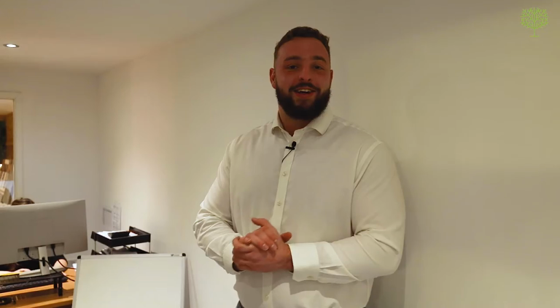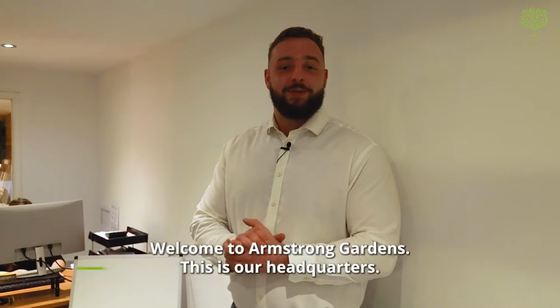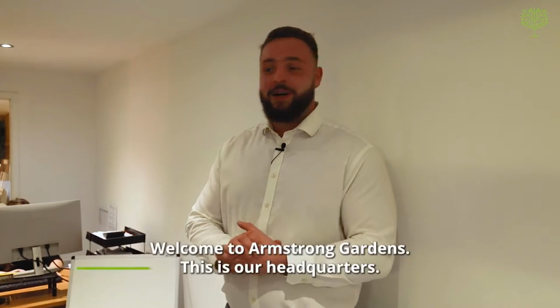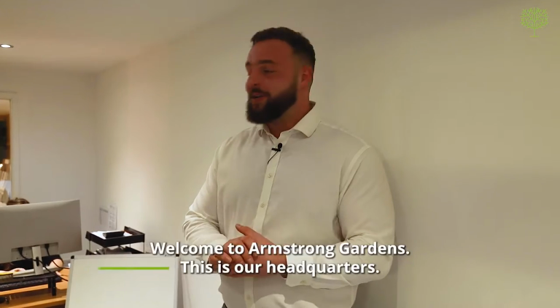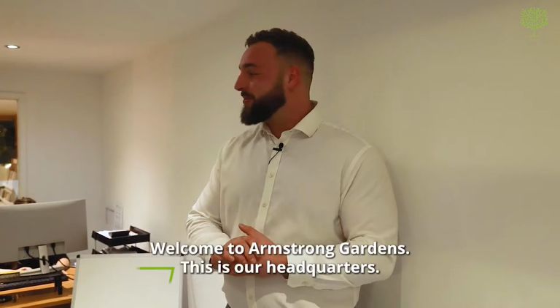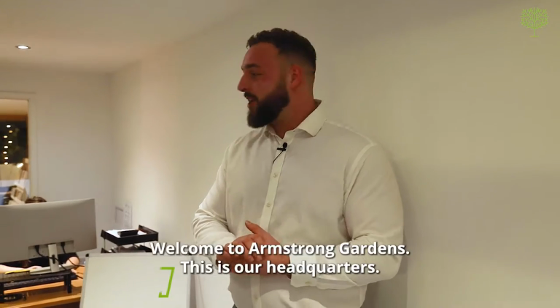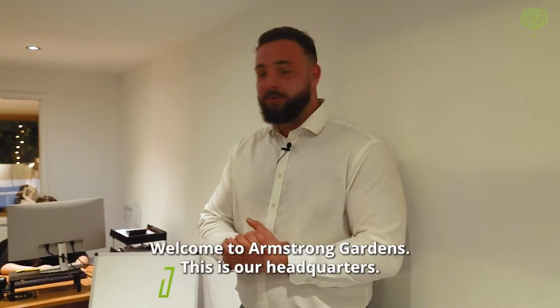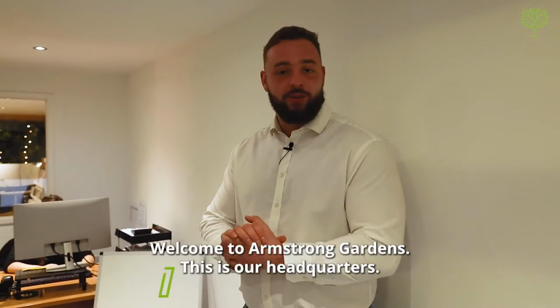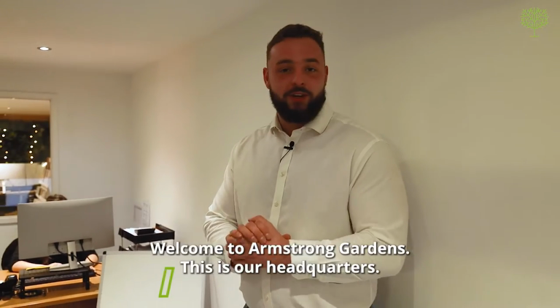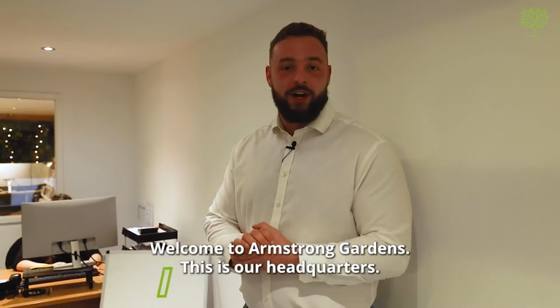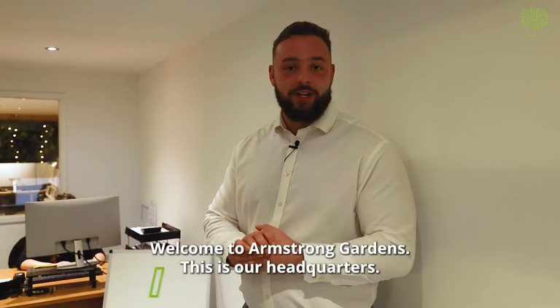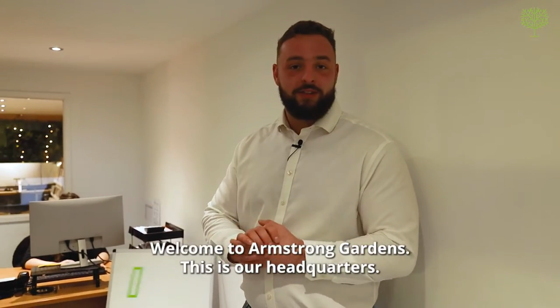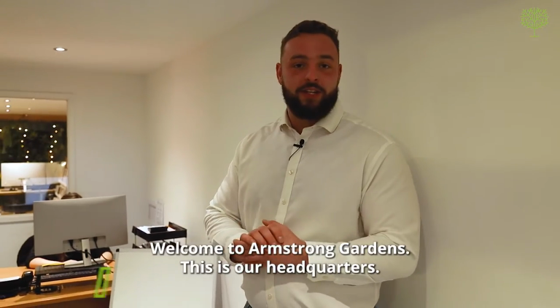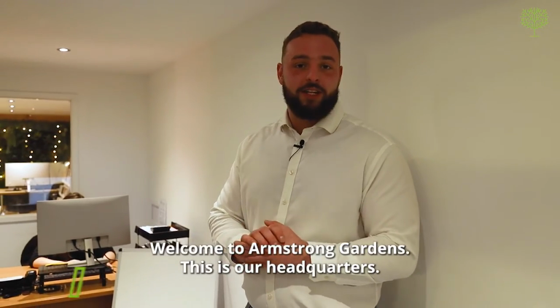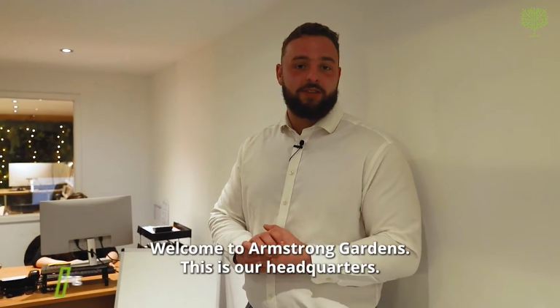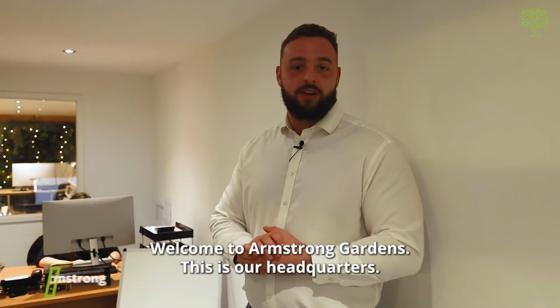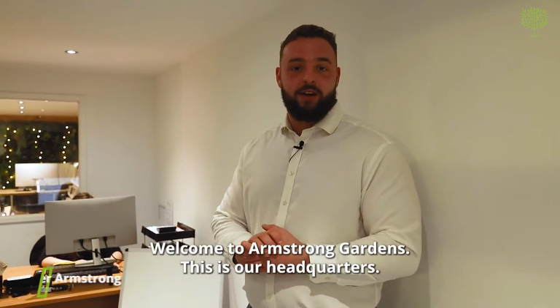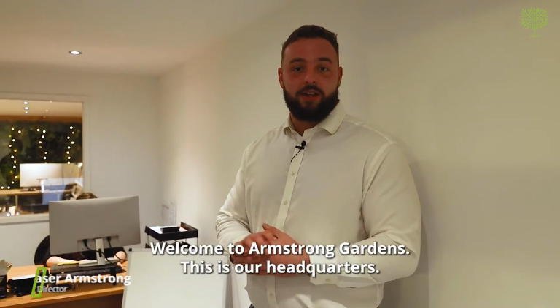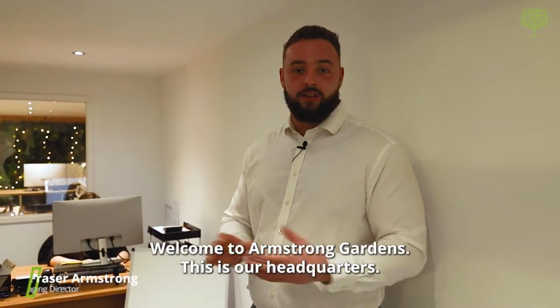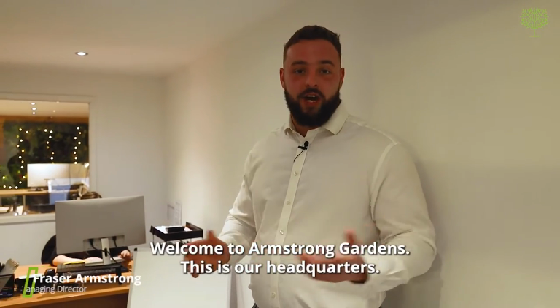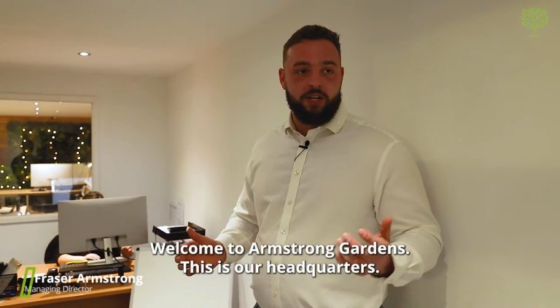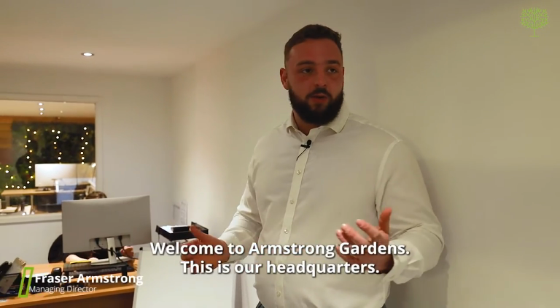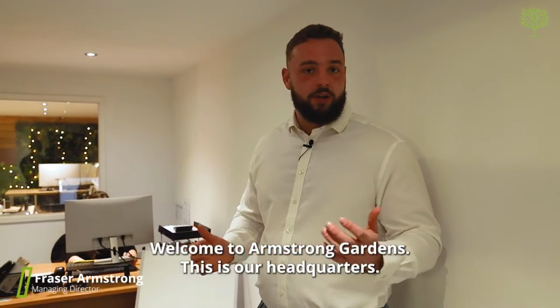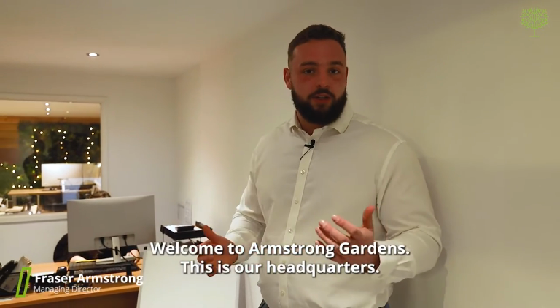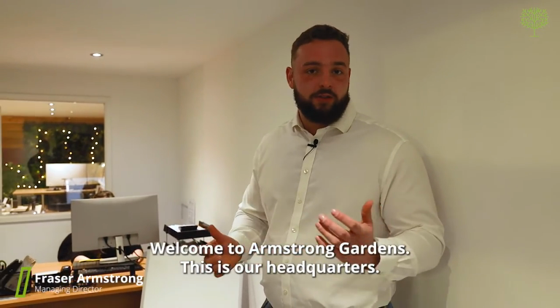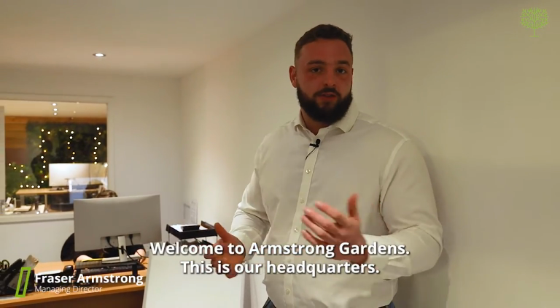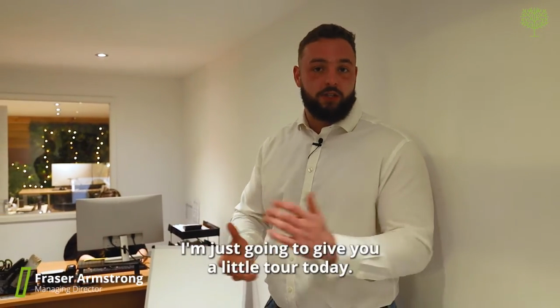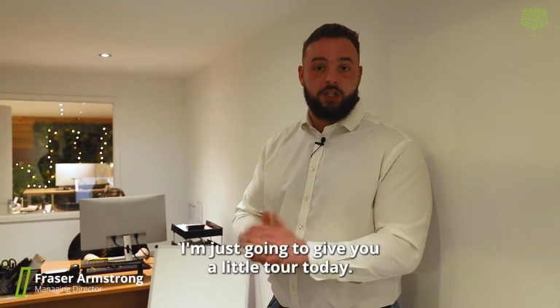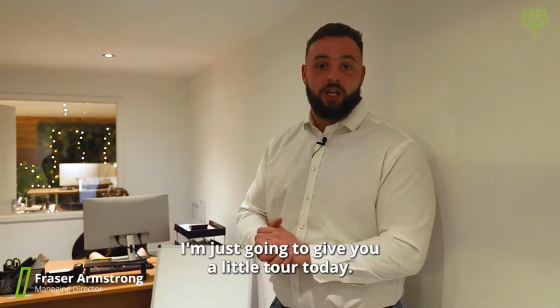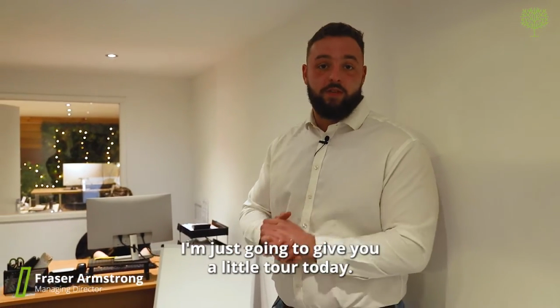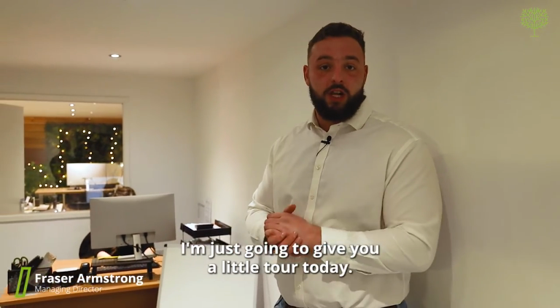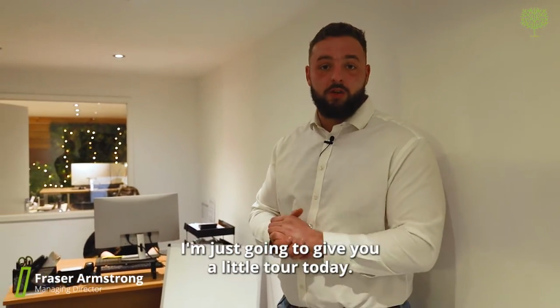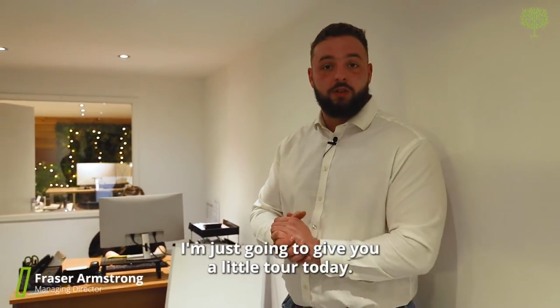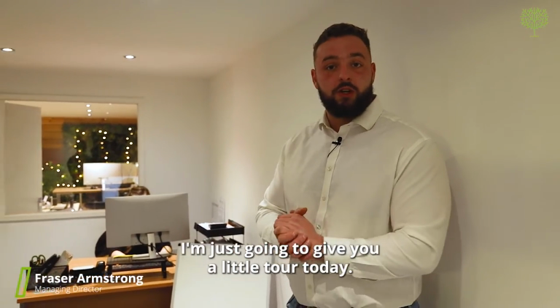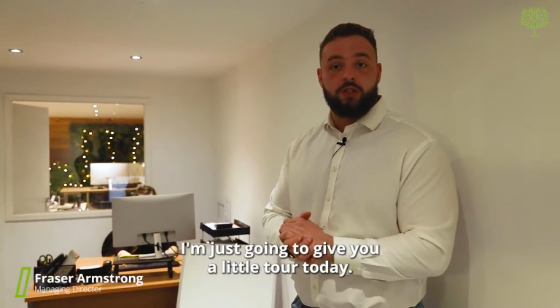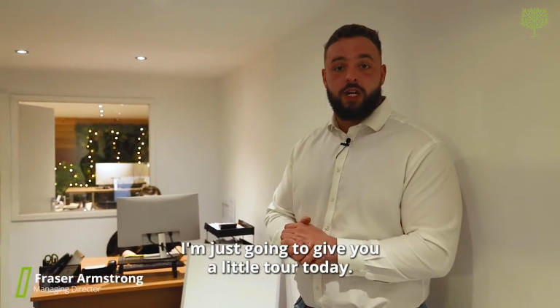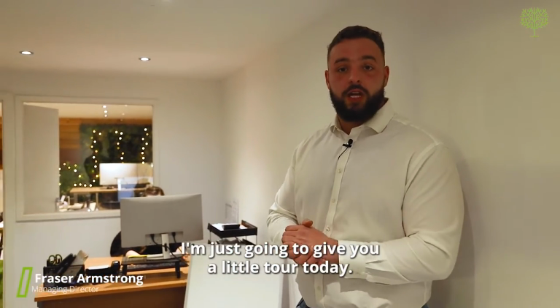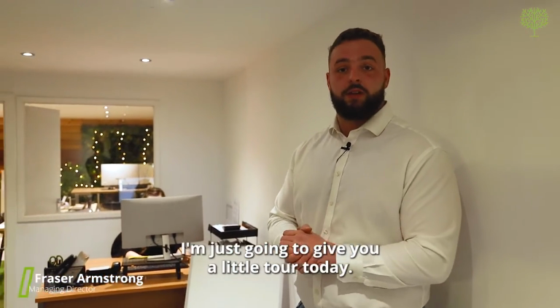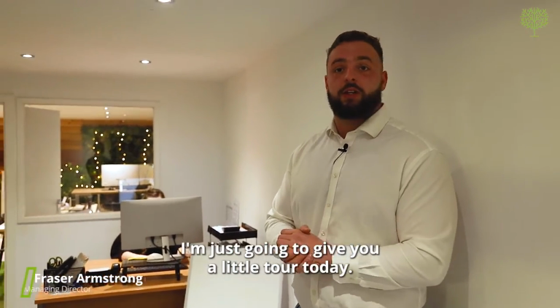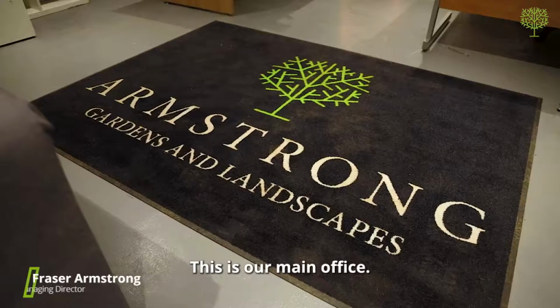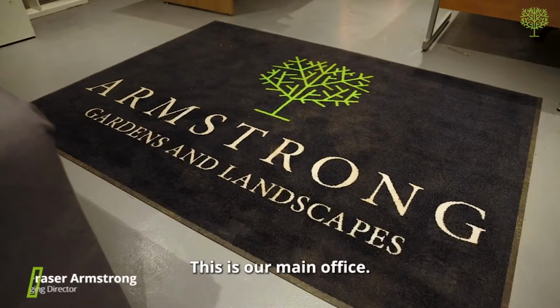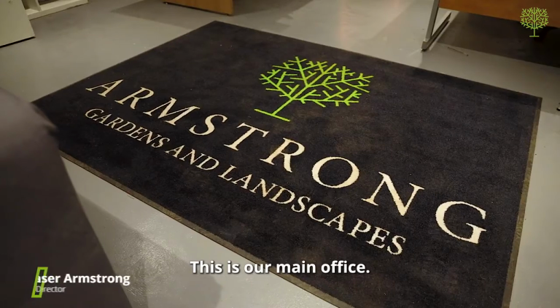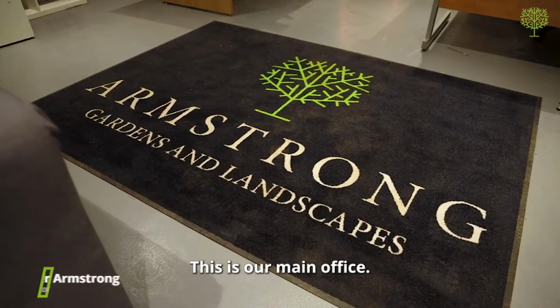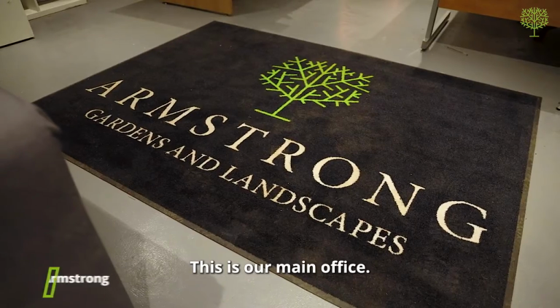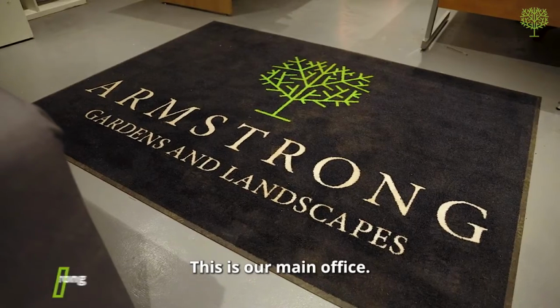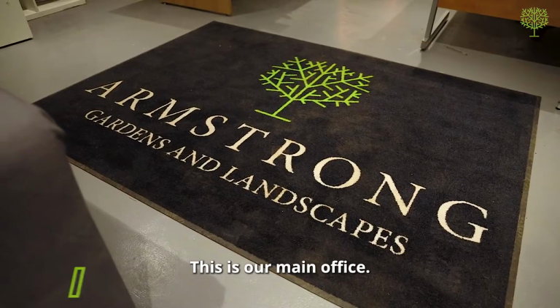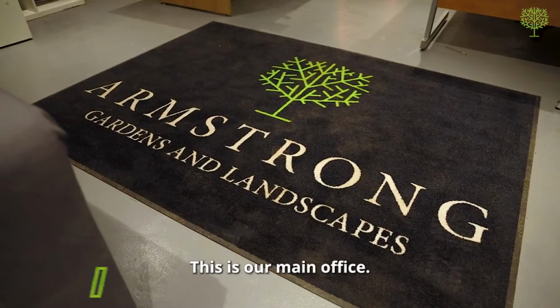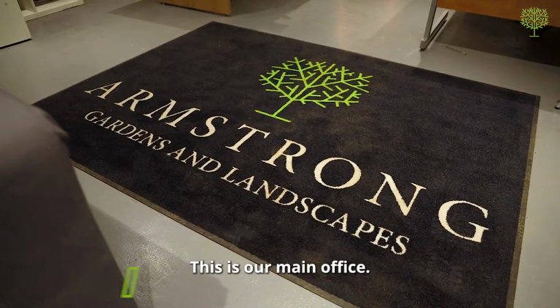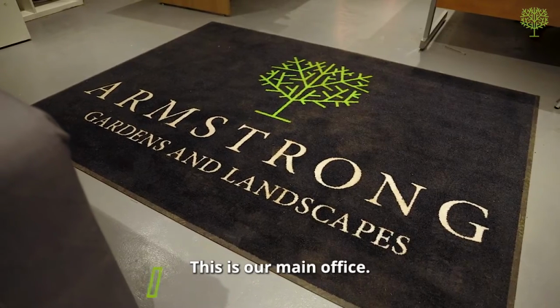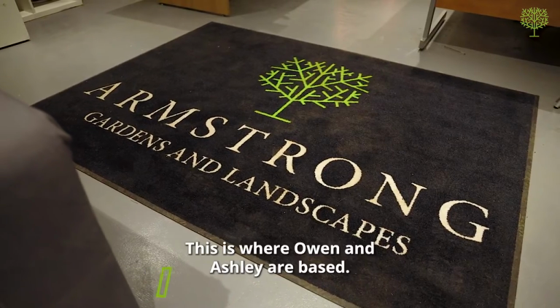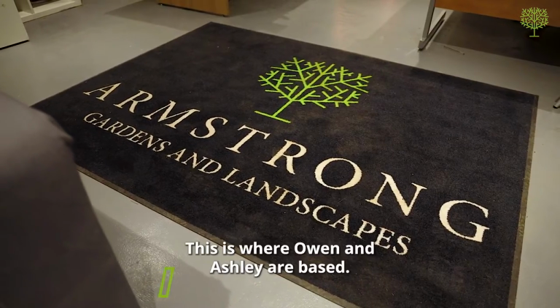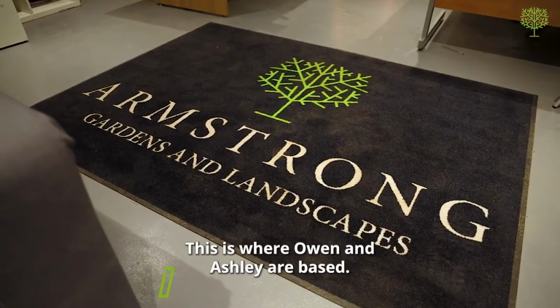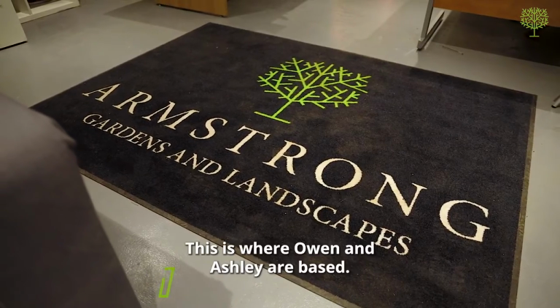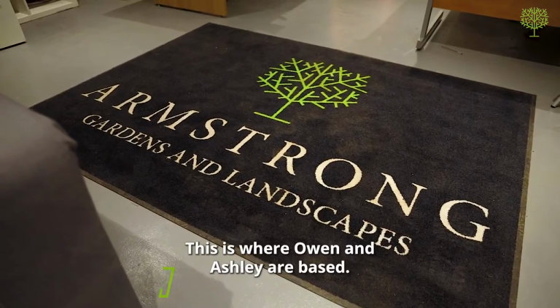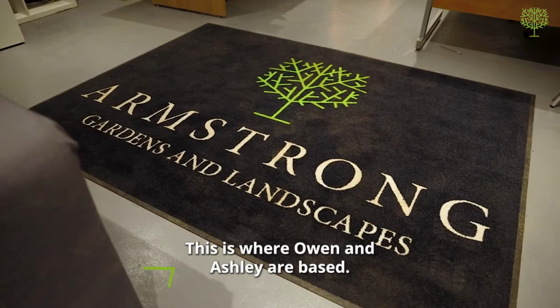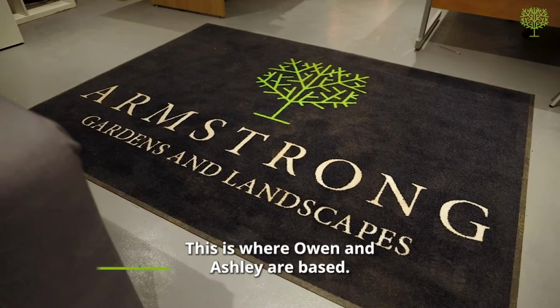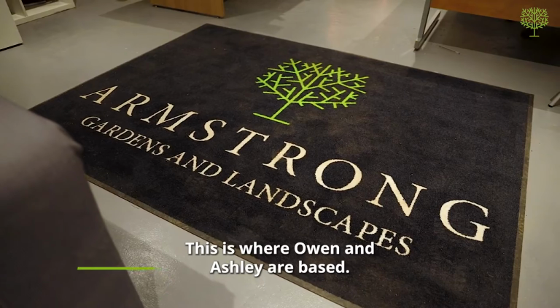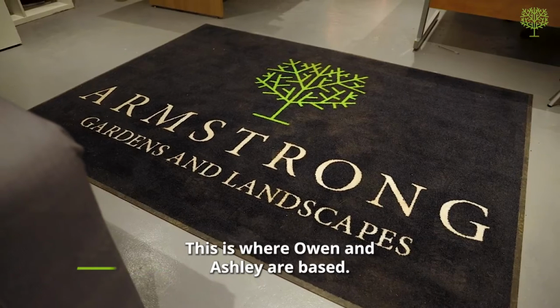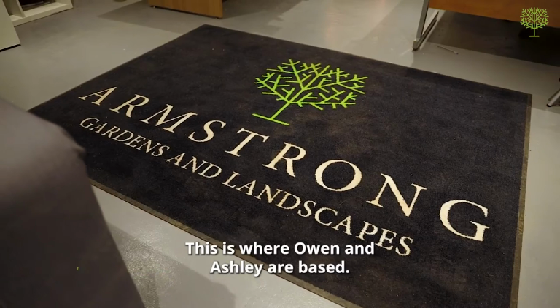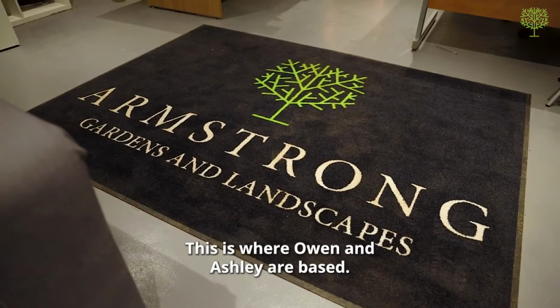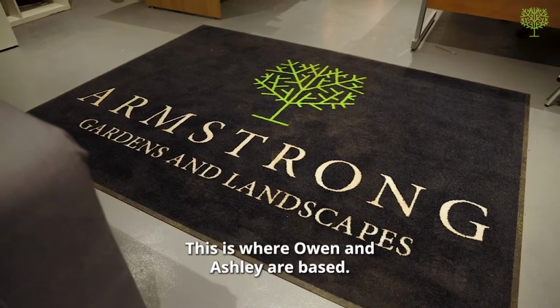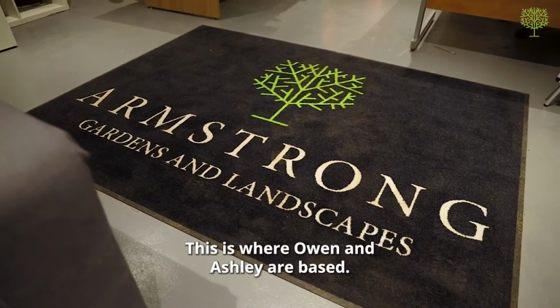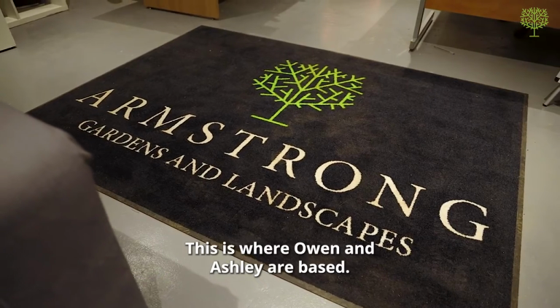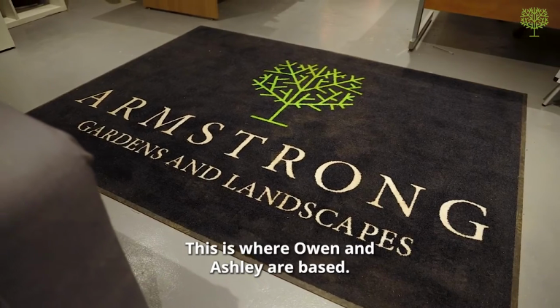Welcome to Armstrong Gardens — this is our headquarters. I'm just going to give you a little tour today. This is our main office, where Owen and Ashley are based.